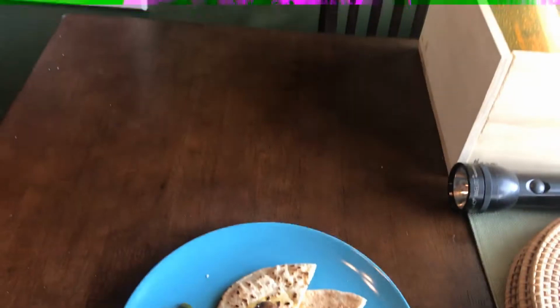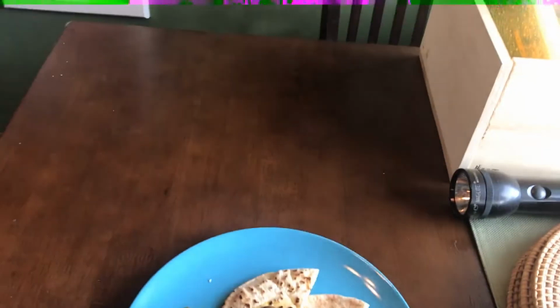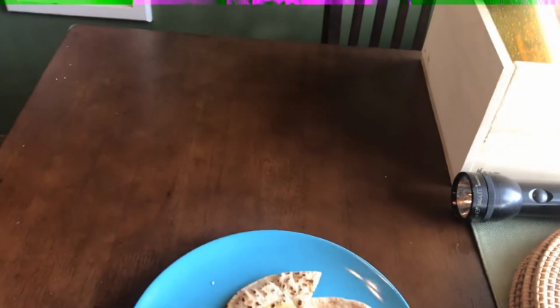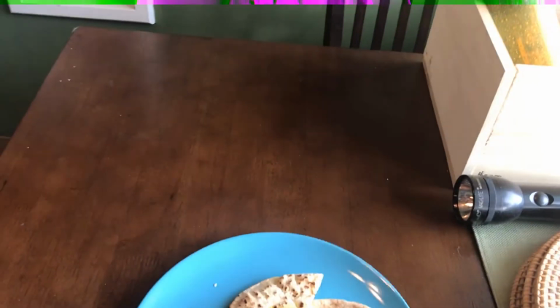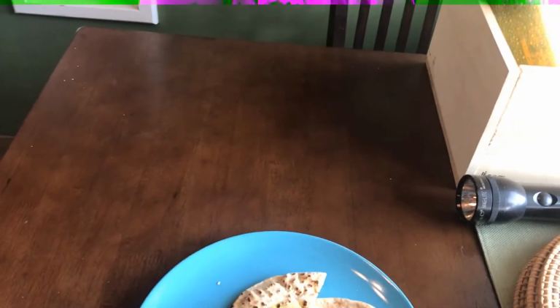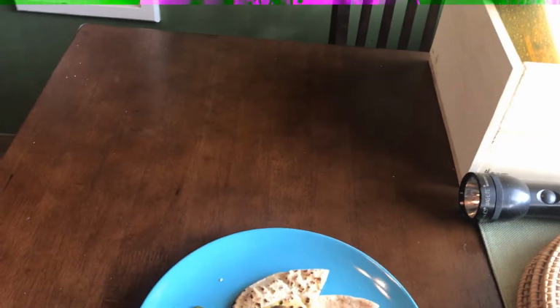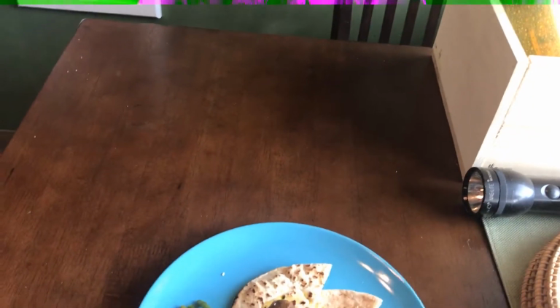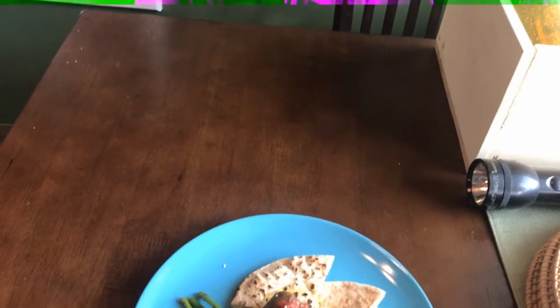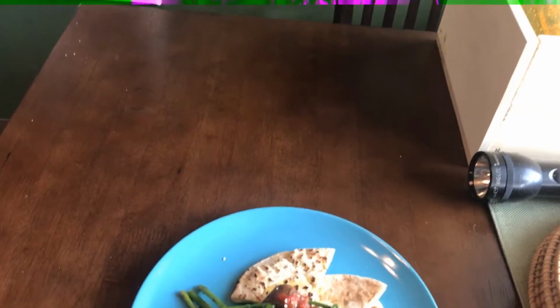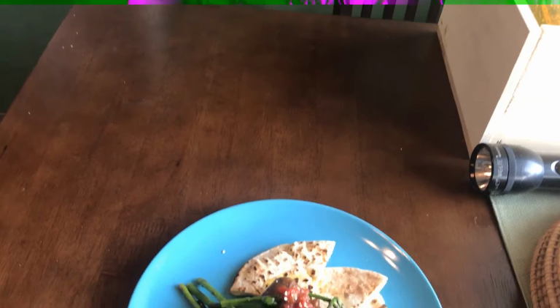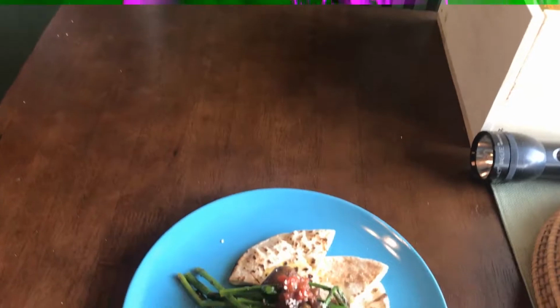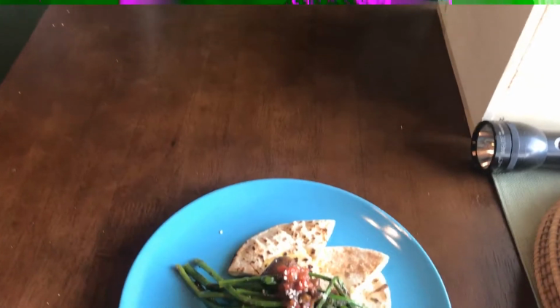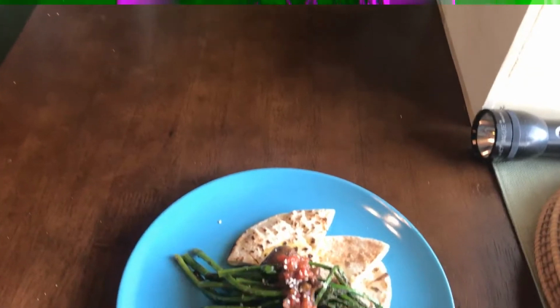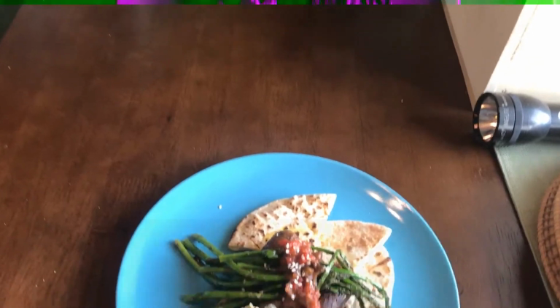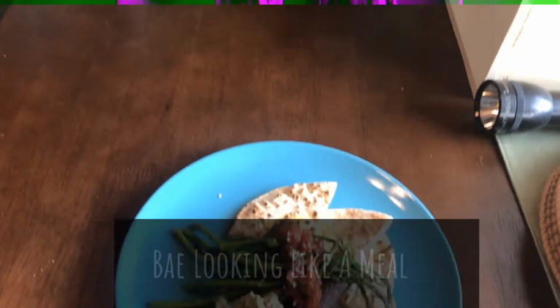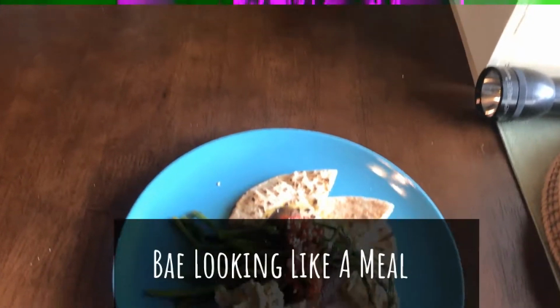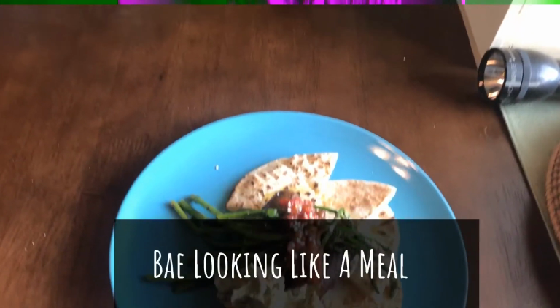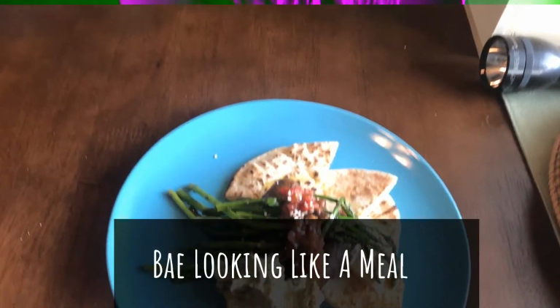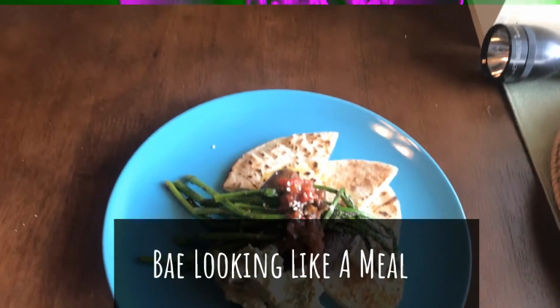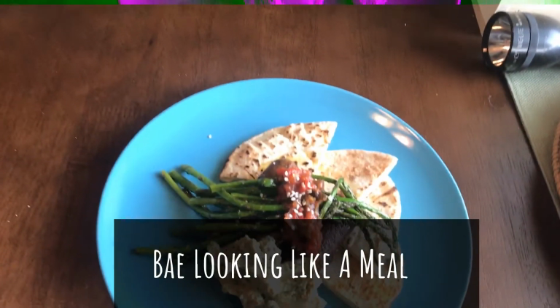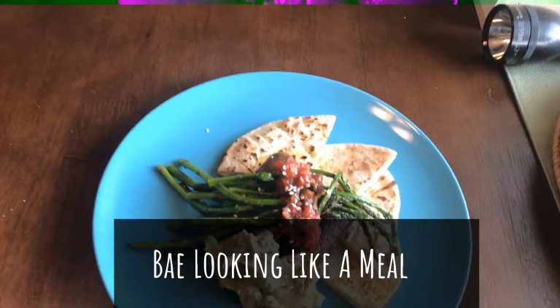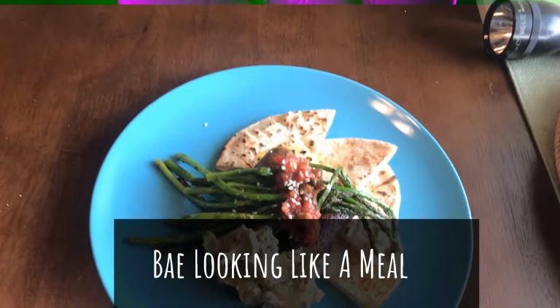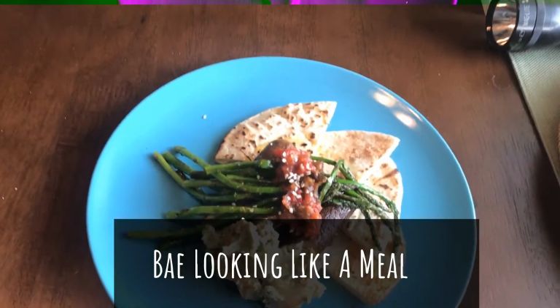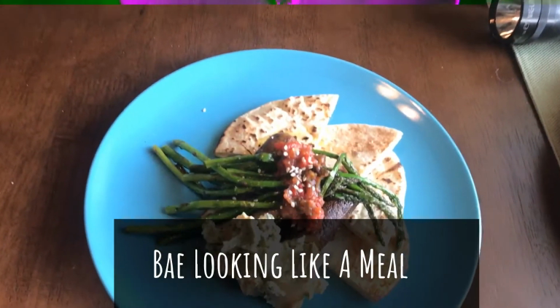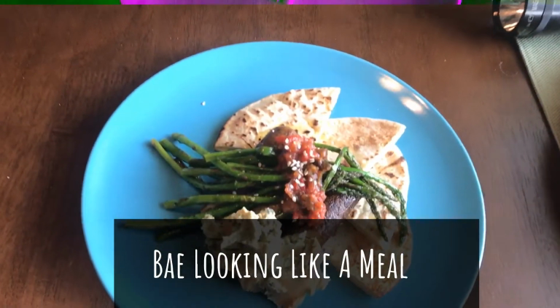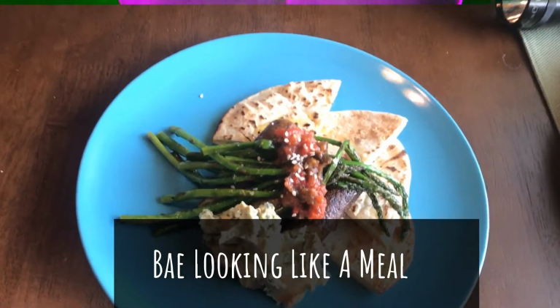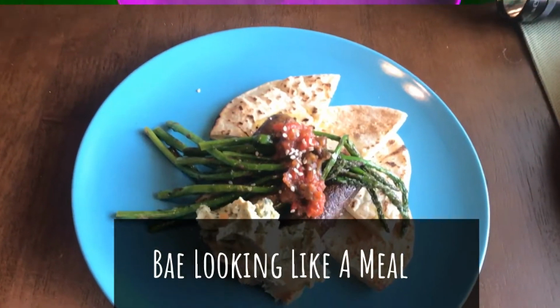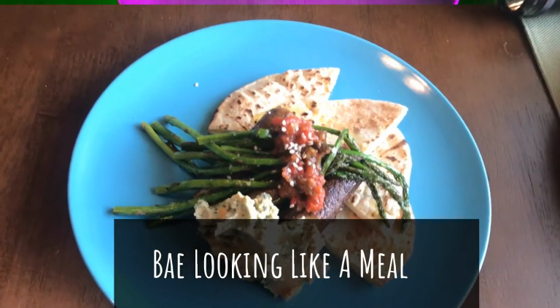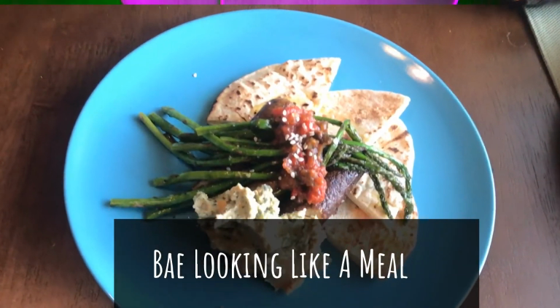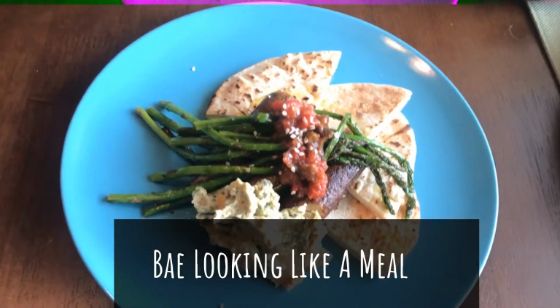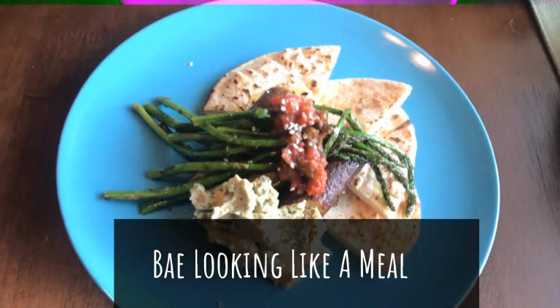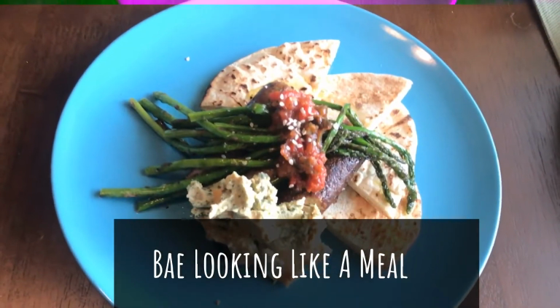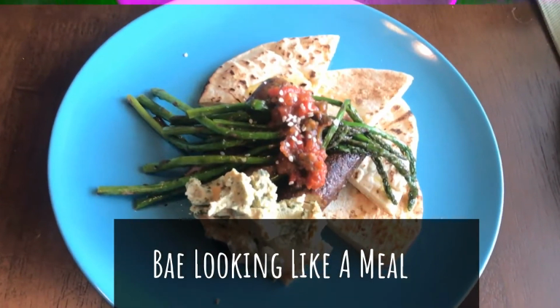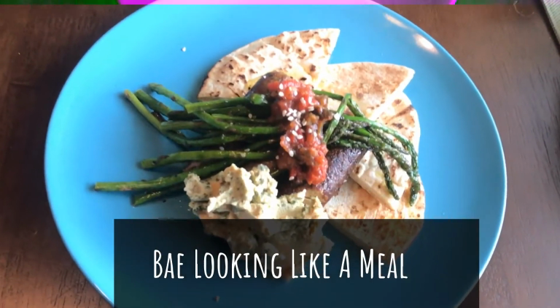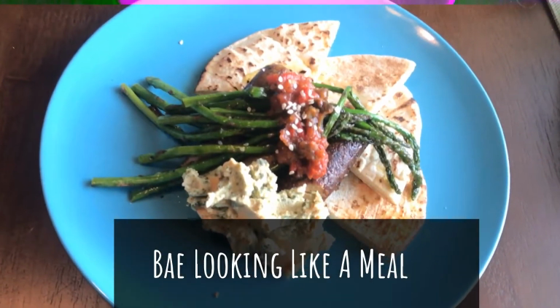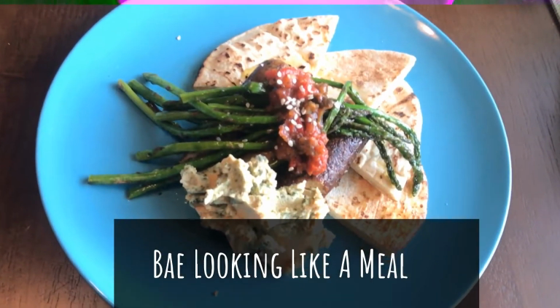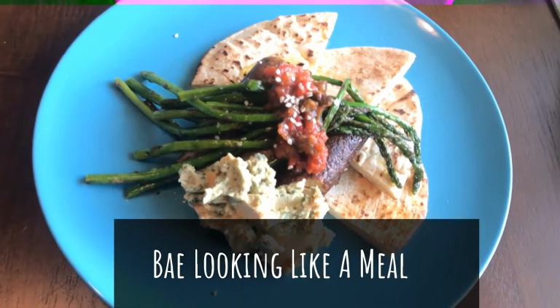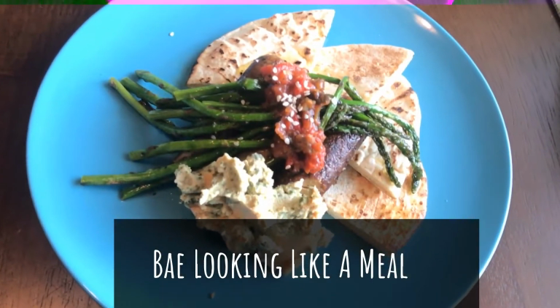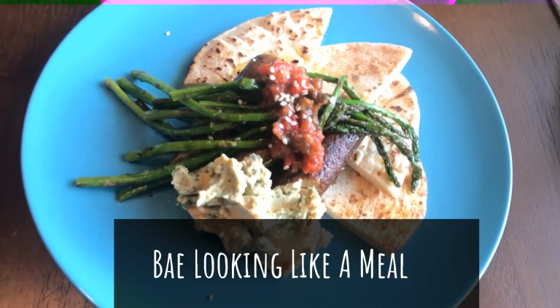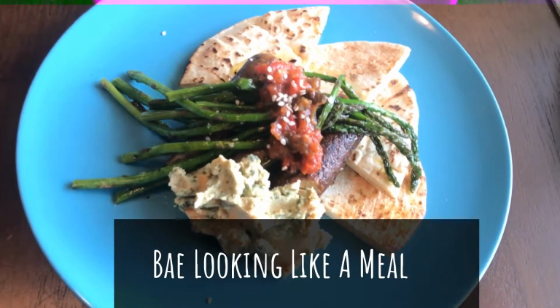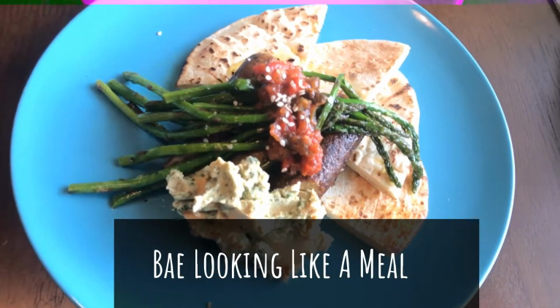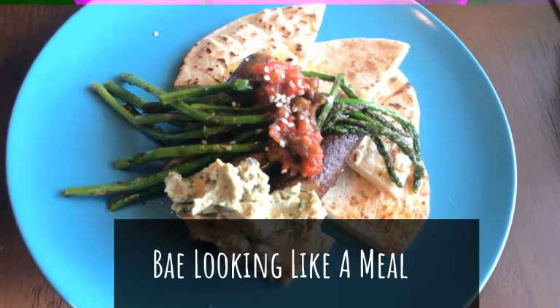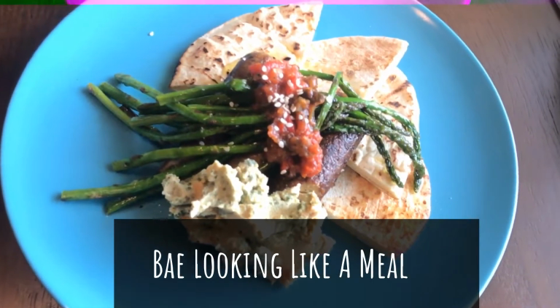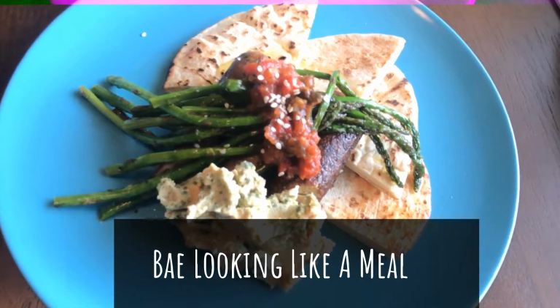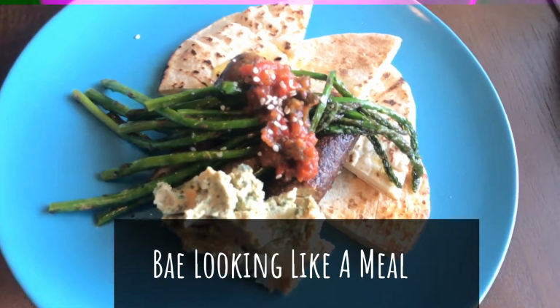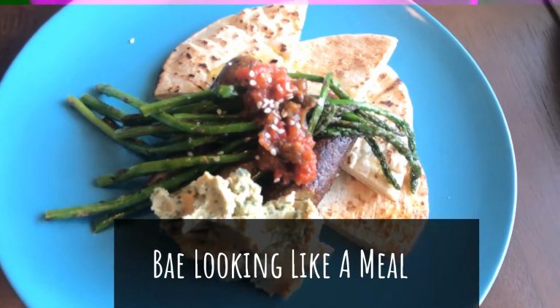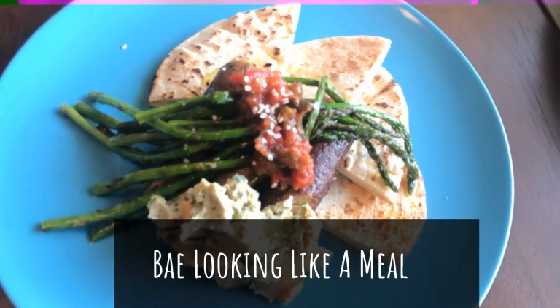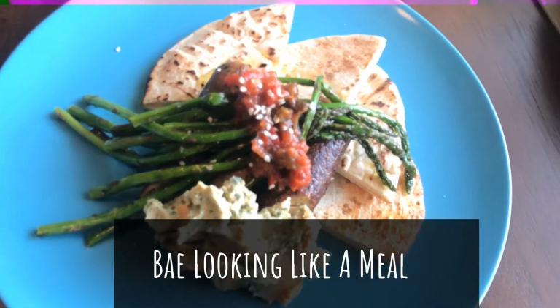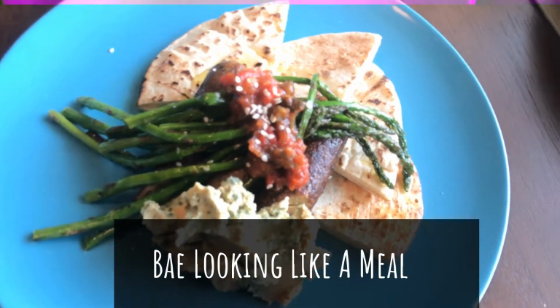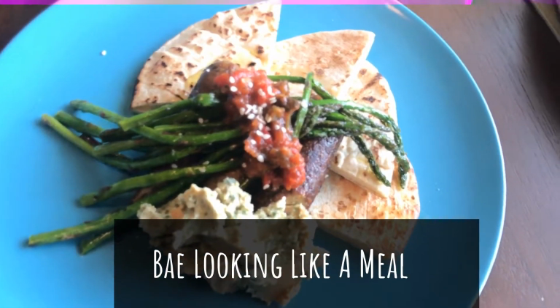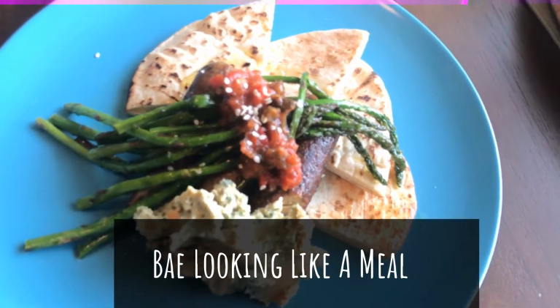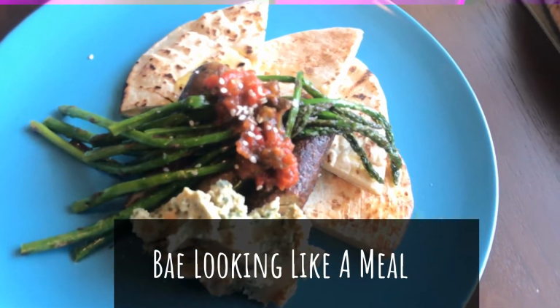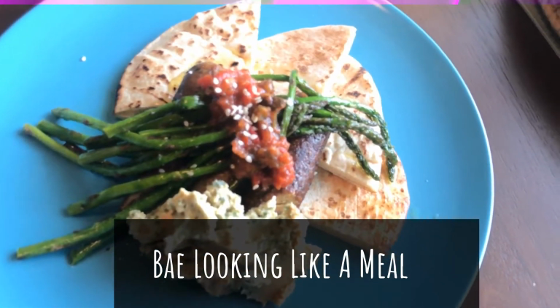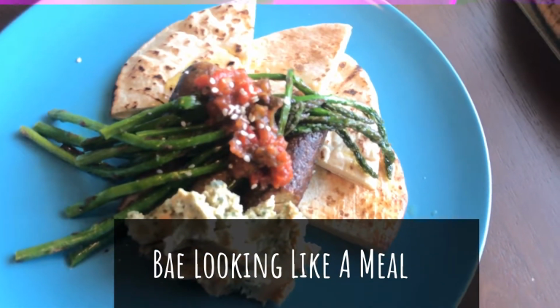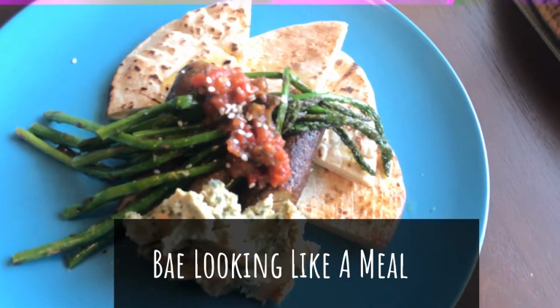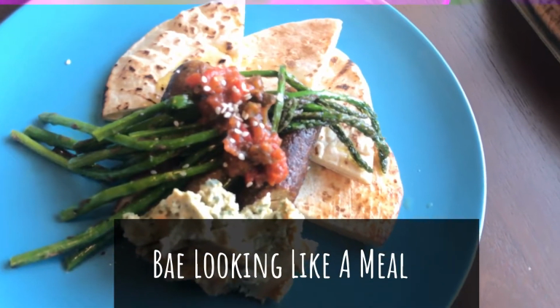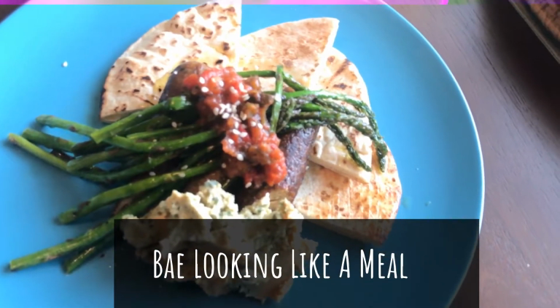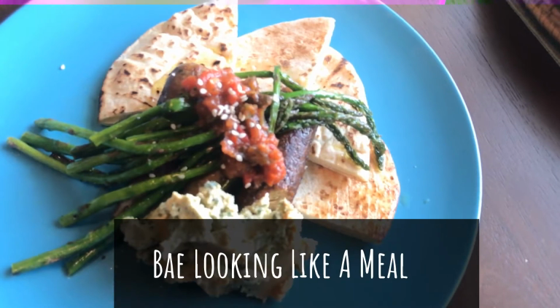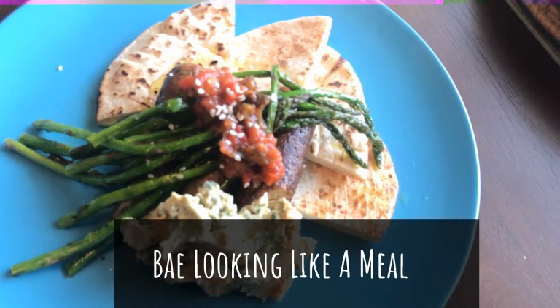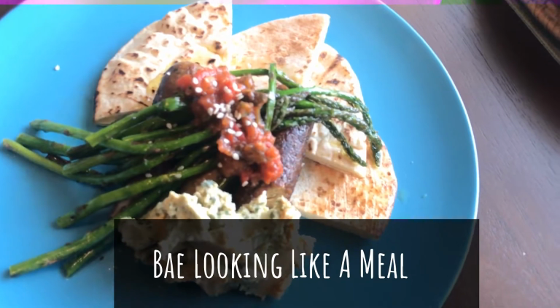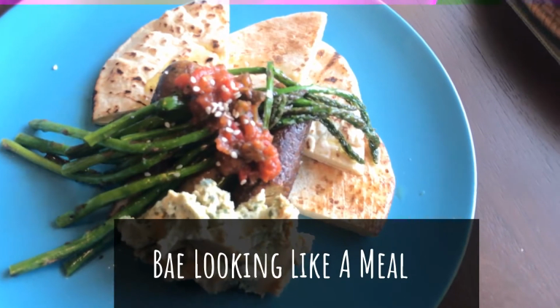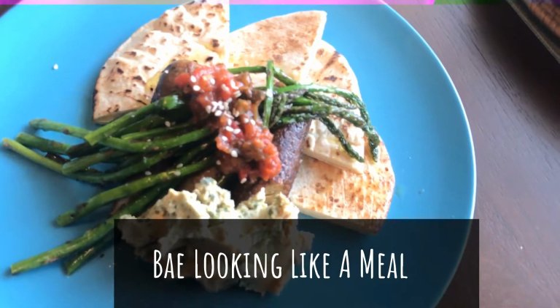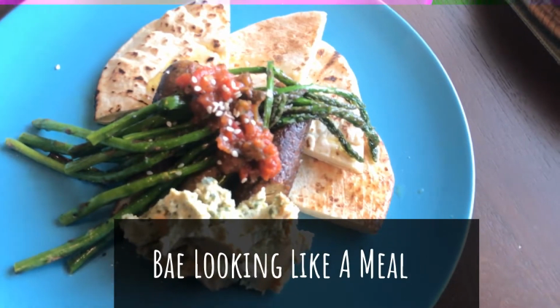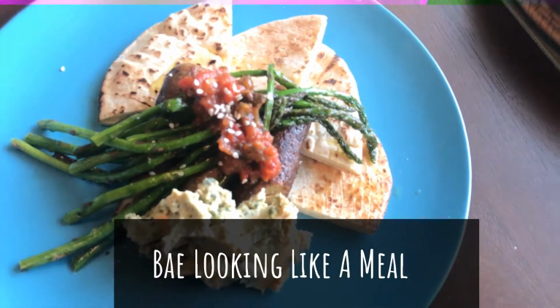And there she is, the finished product. I found that salsa and that hummus in the fridge, so don't curse me out, but it's lit.